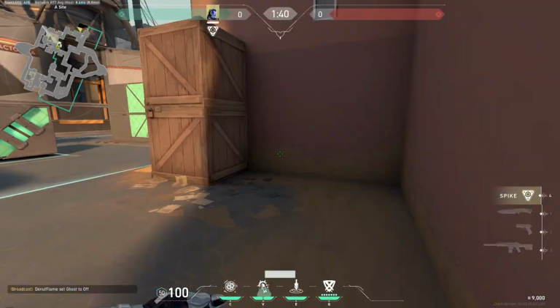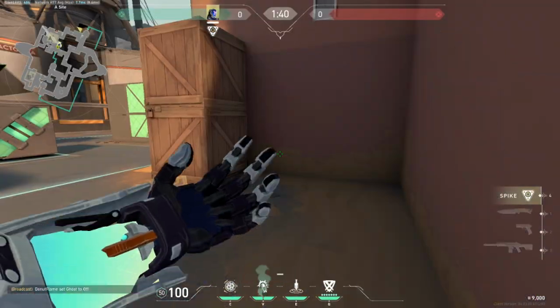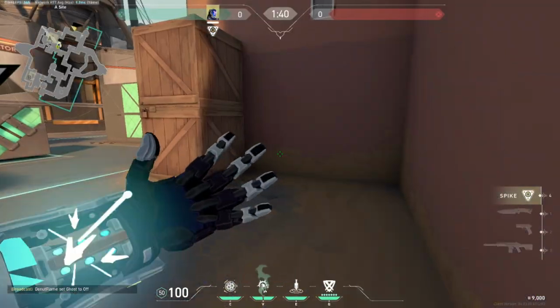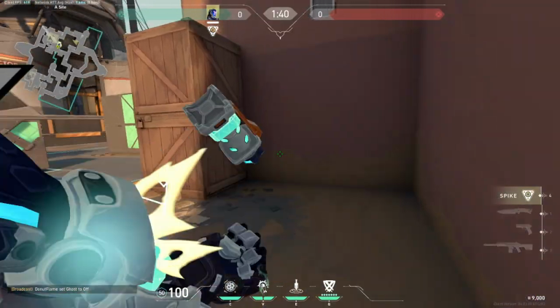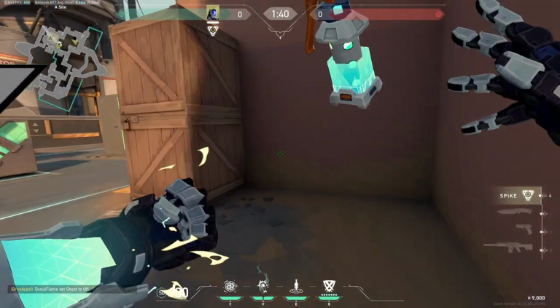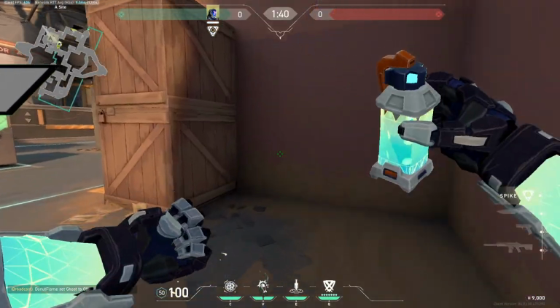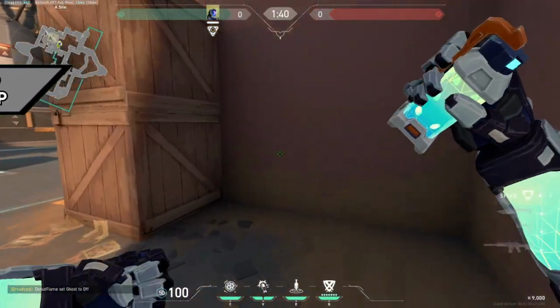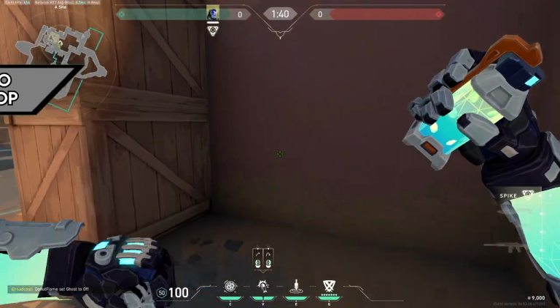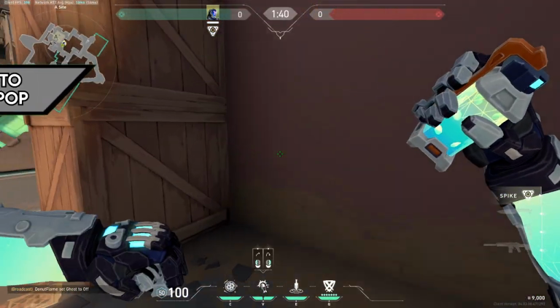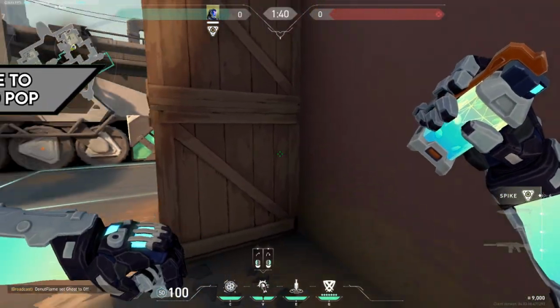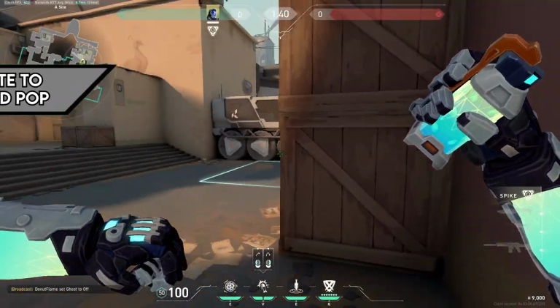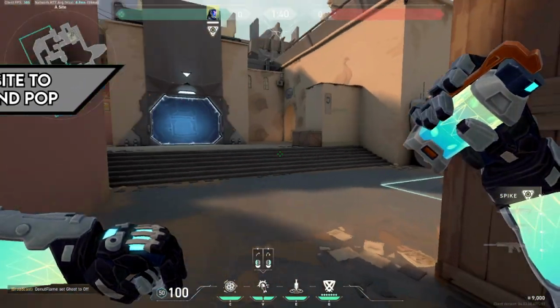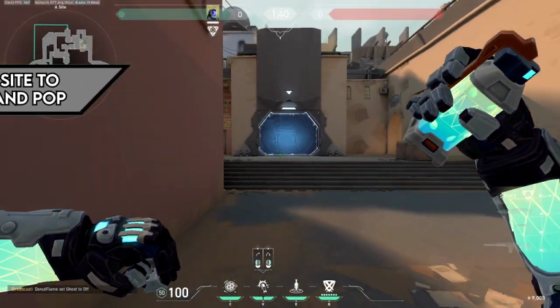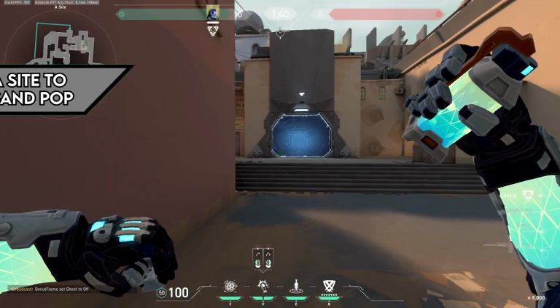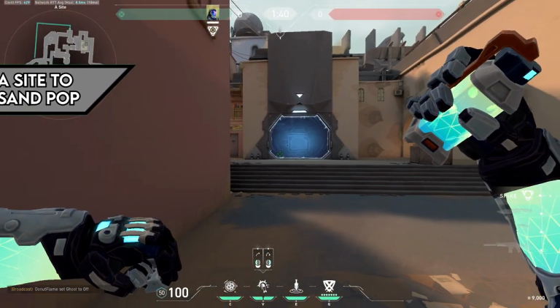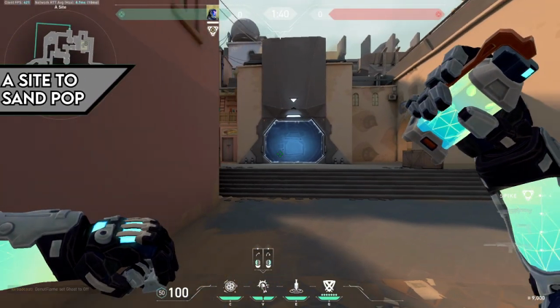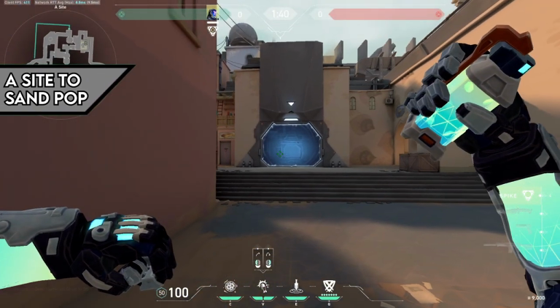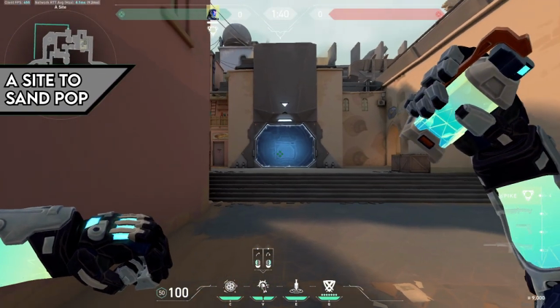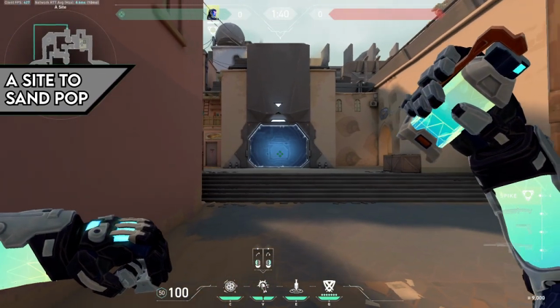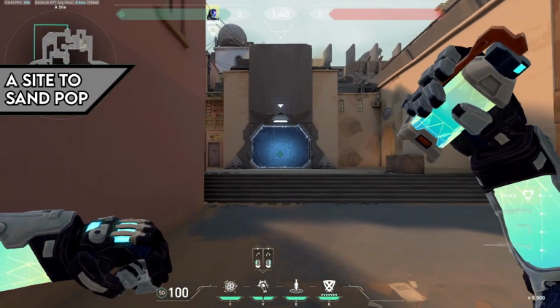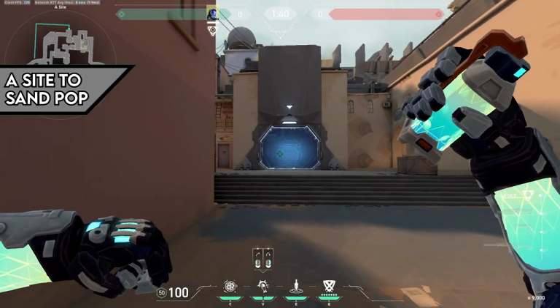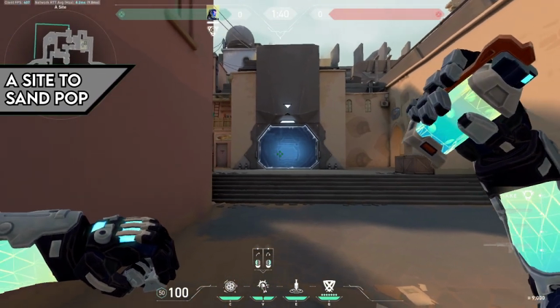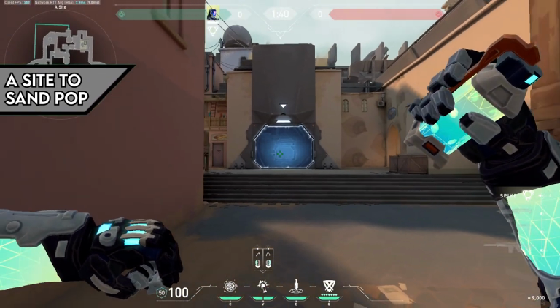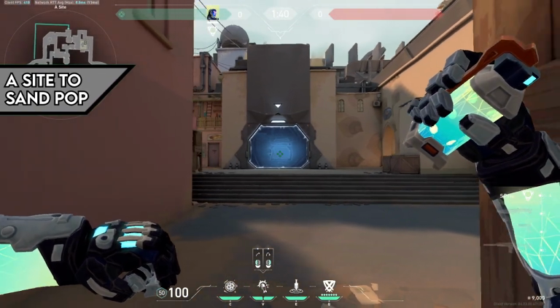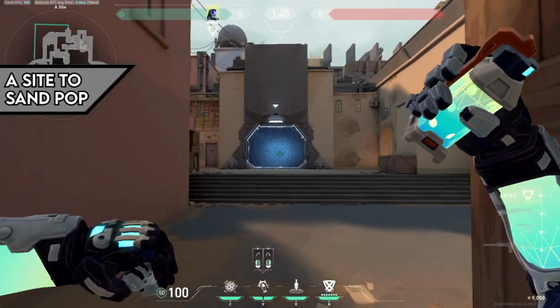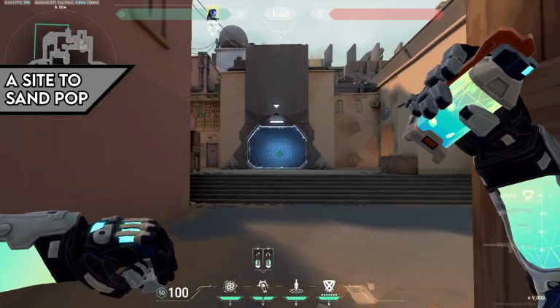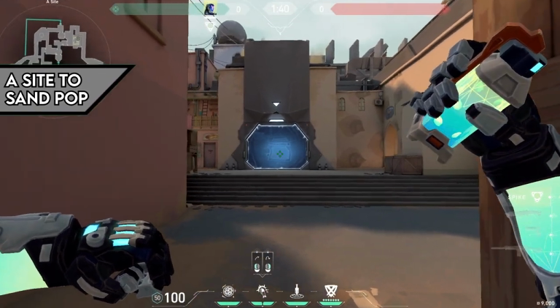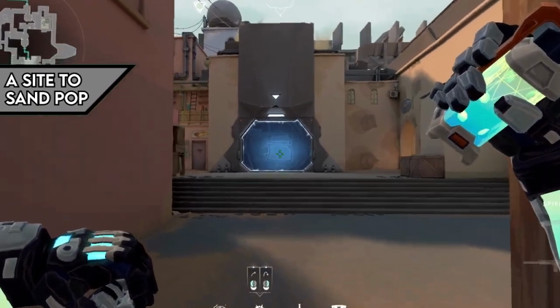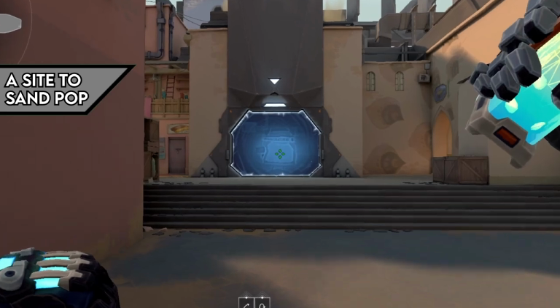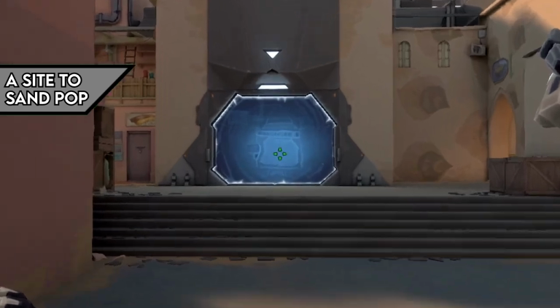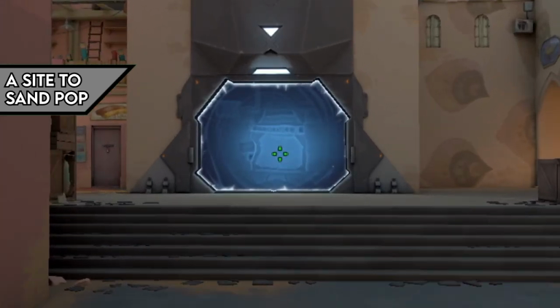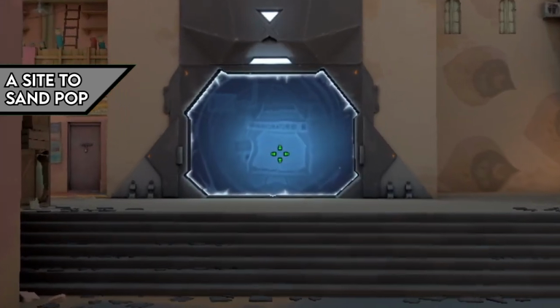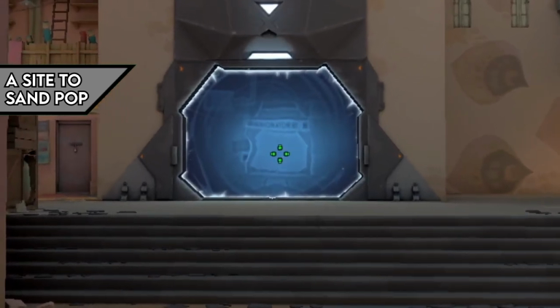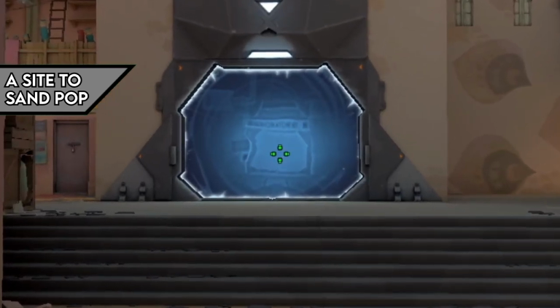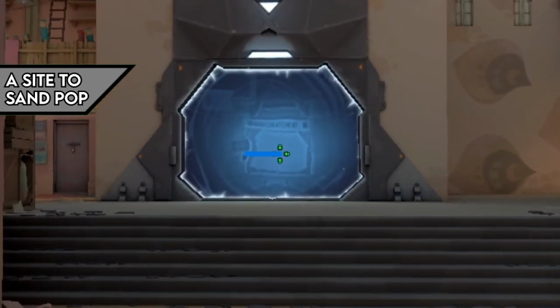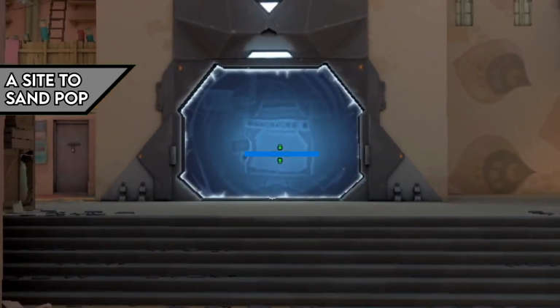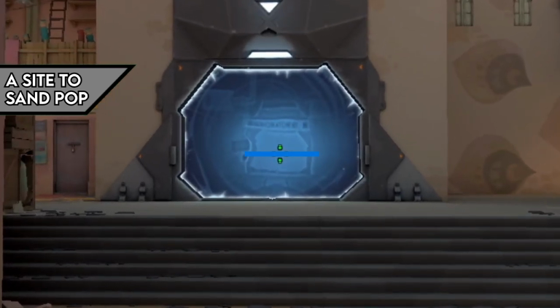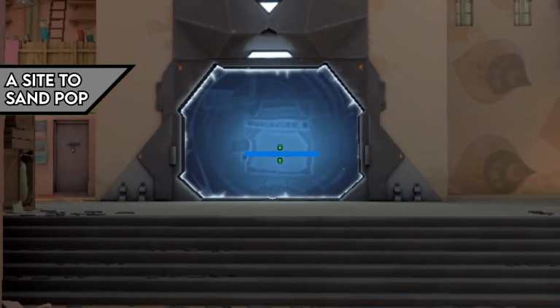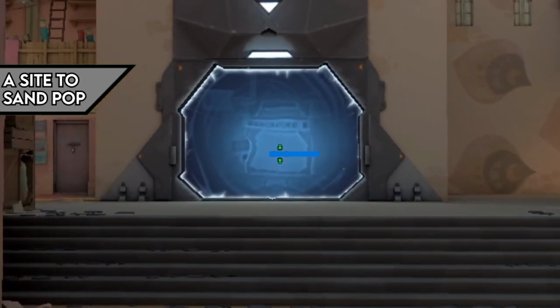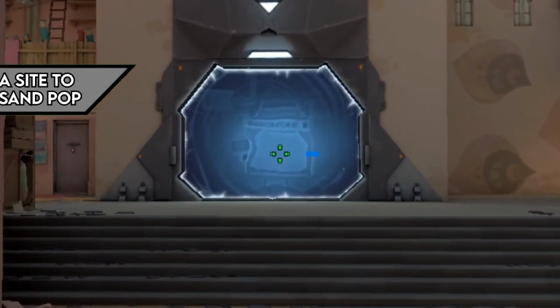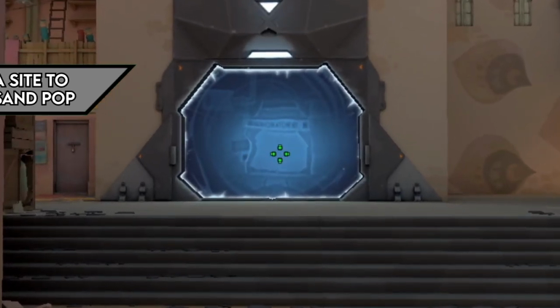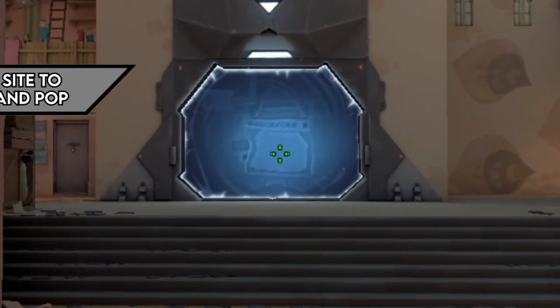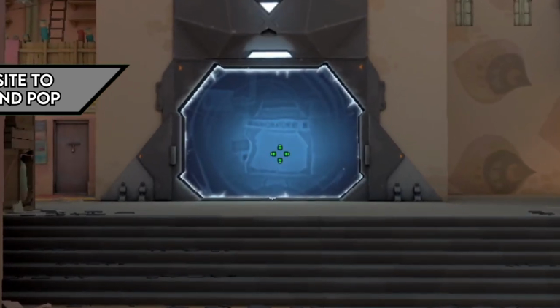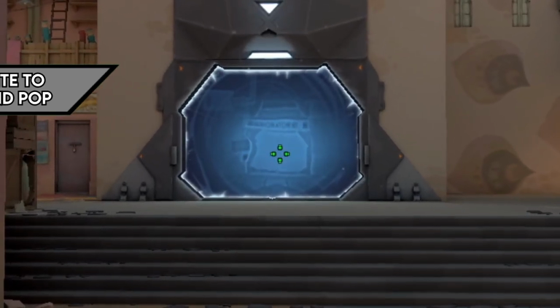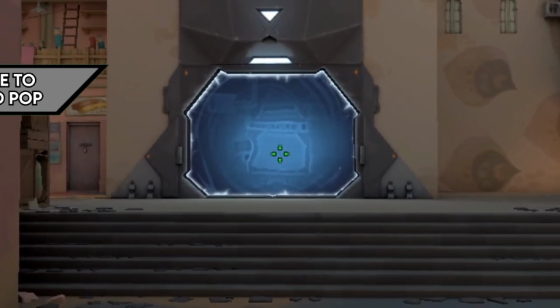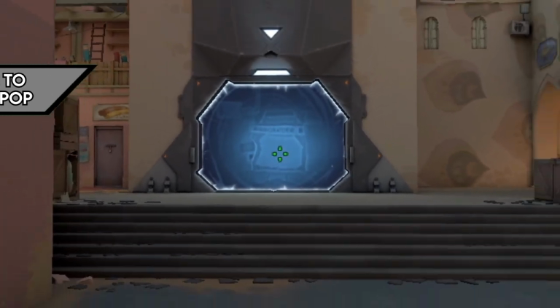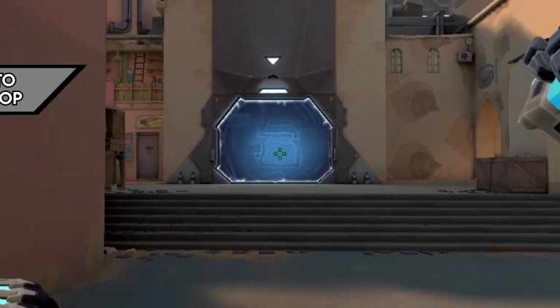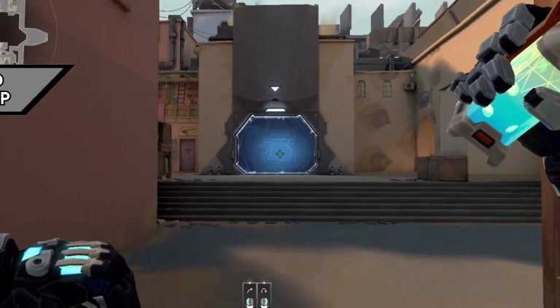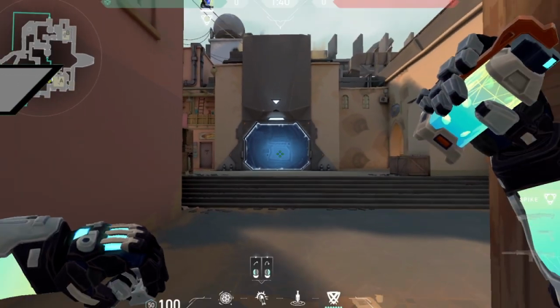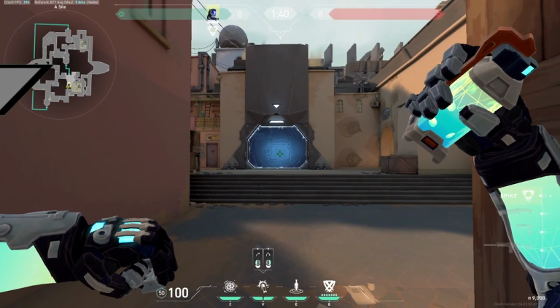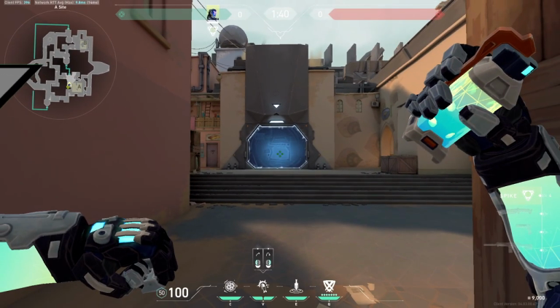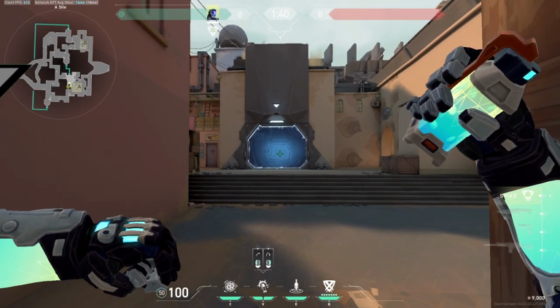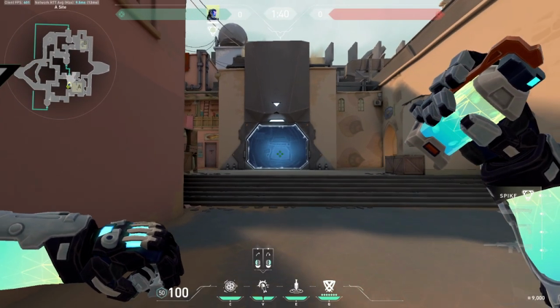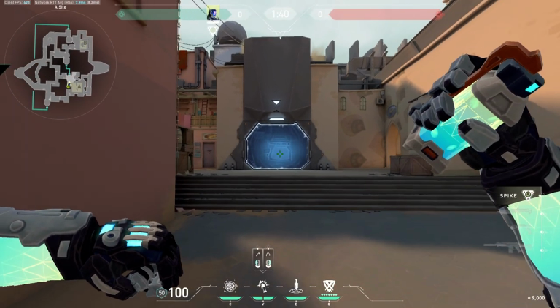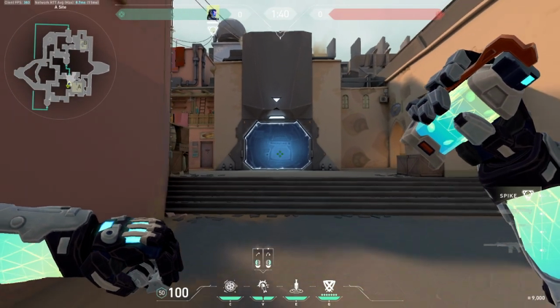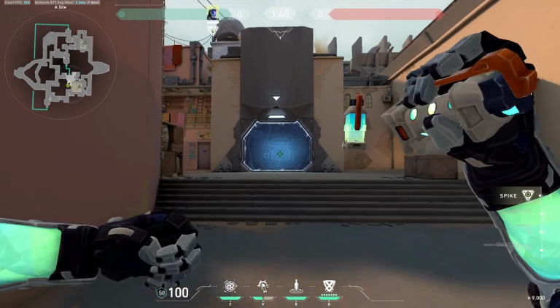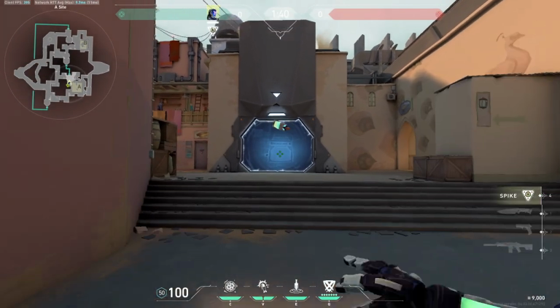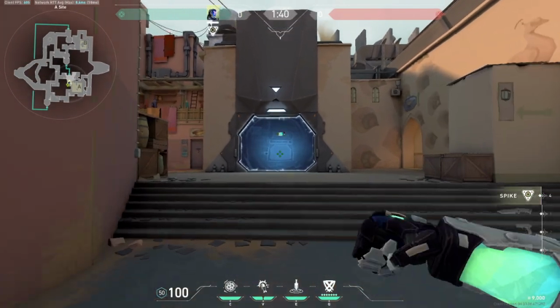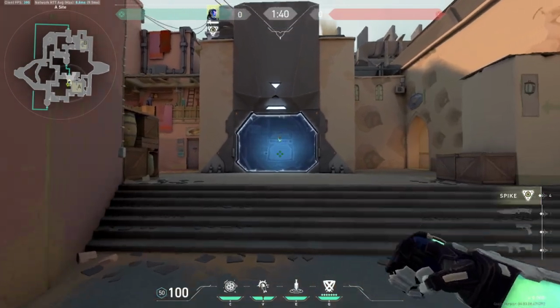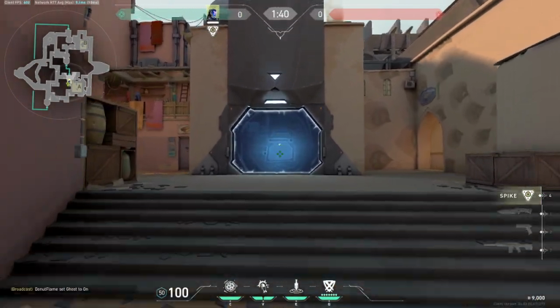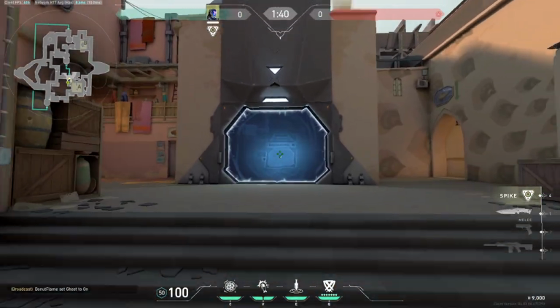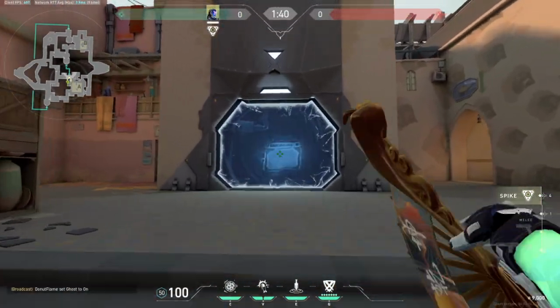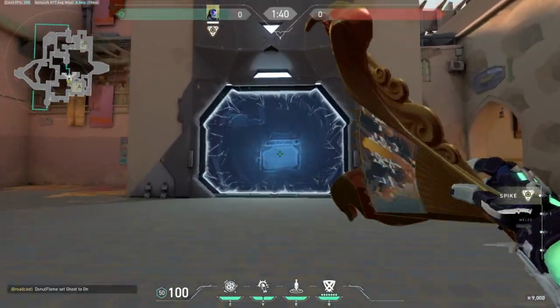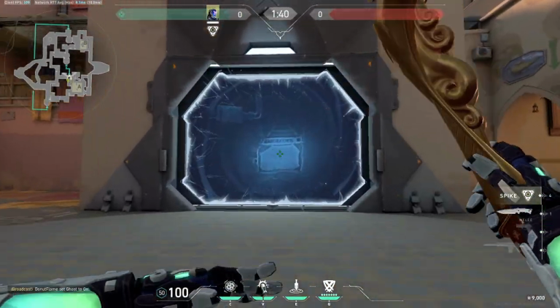Another way to do this from A is by standing along this wall in cubby and aligning your crosshair with this dot. Run a few steps and then left click throw.